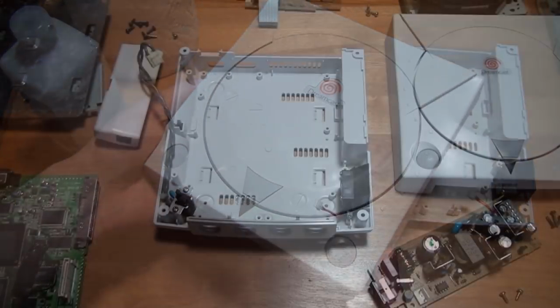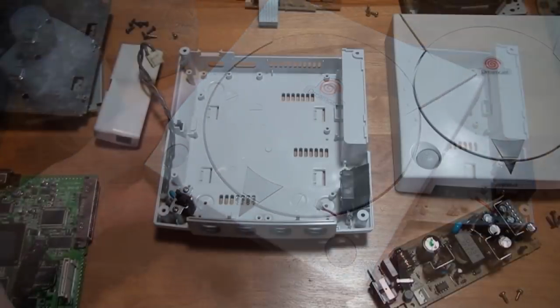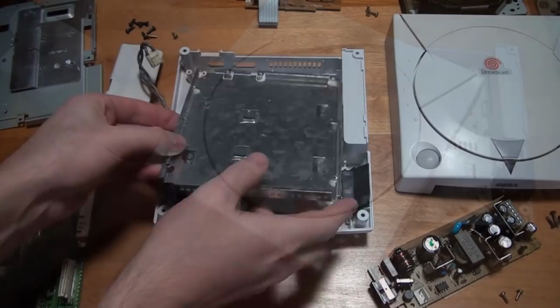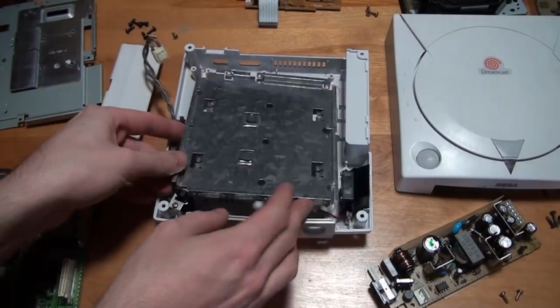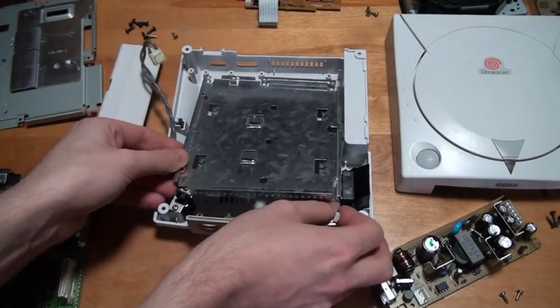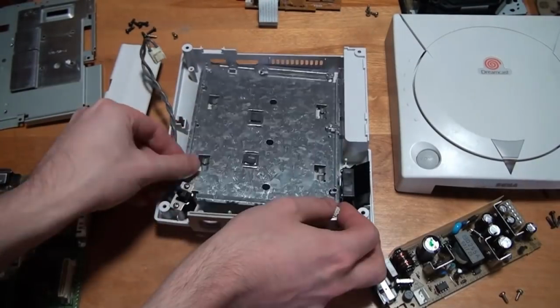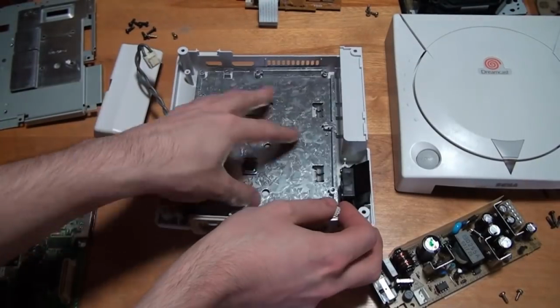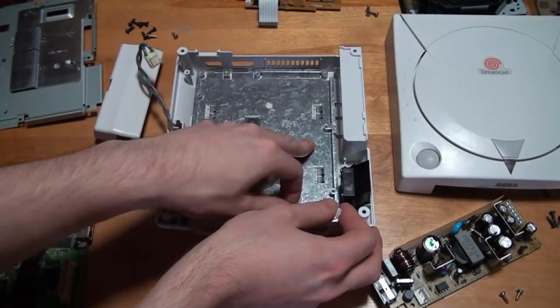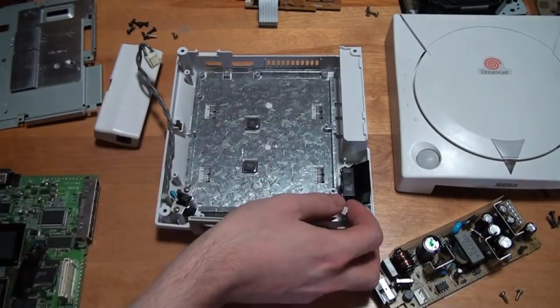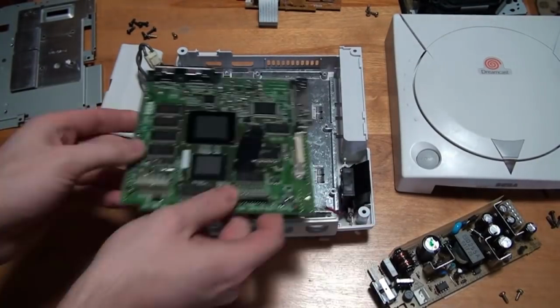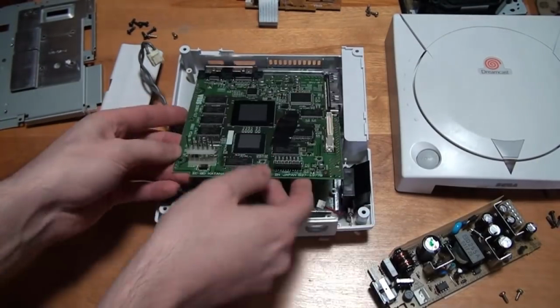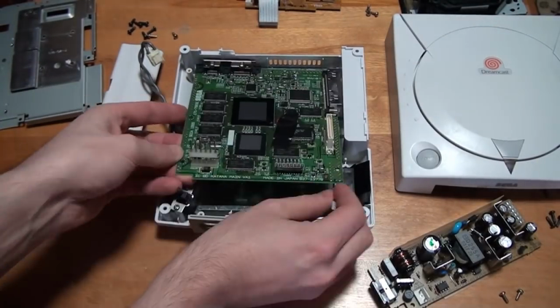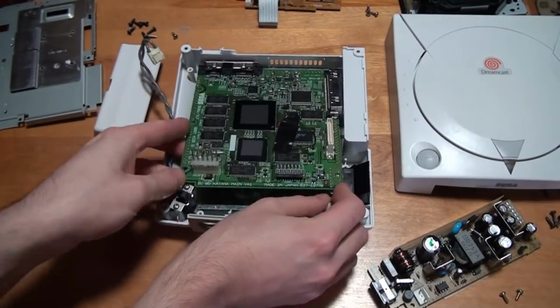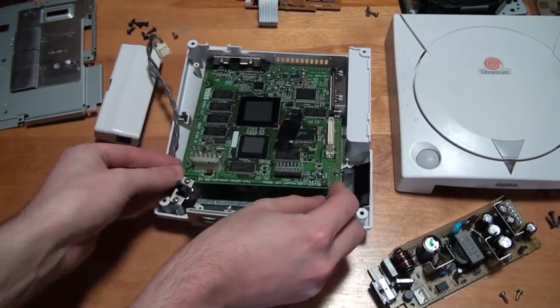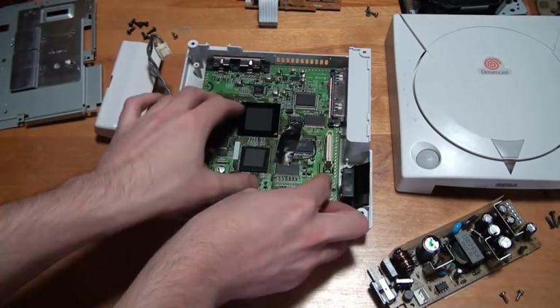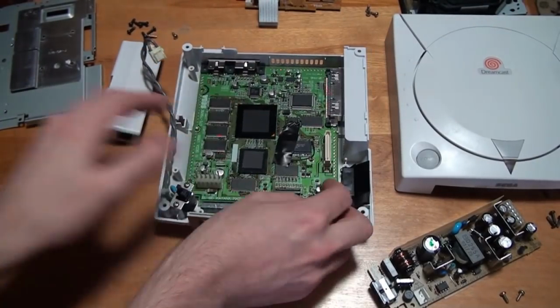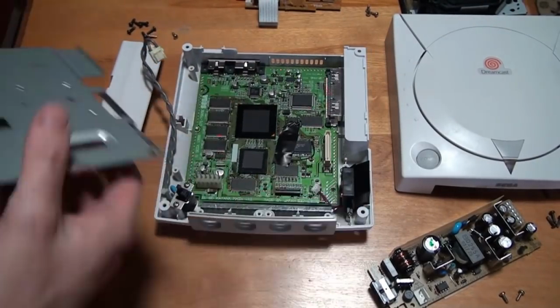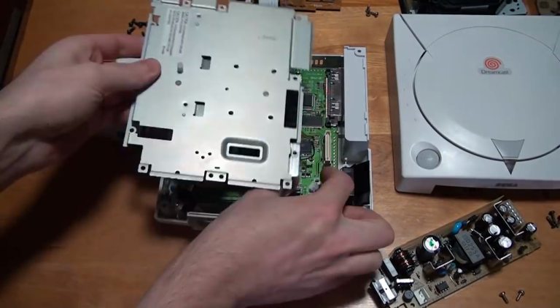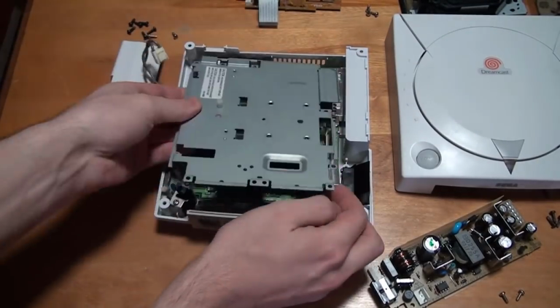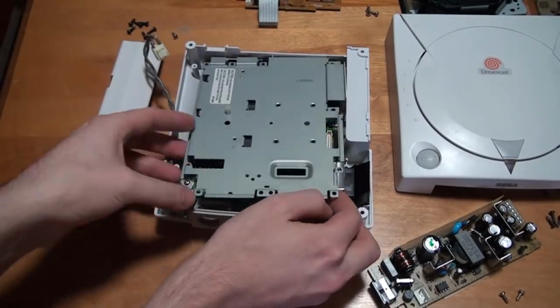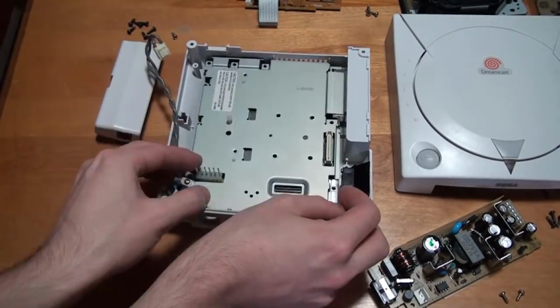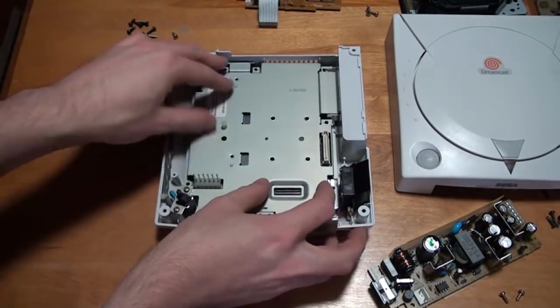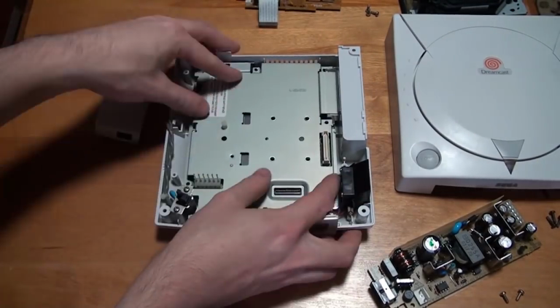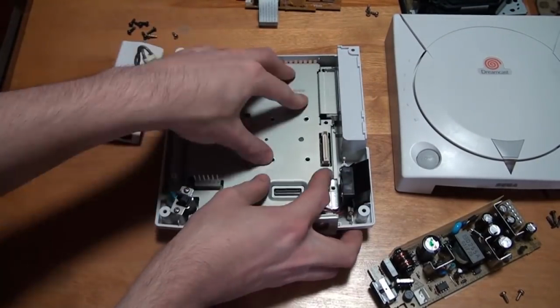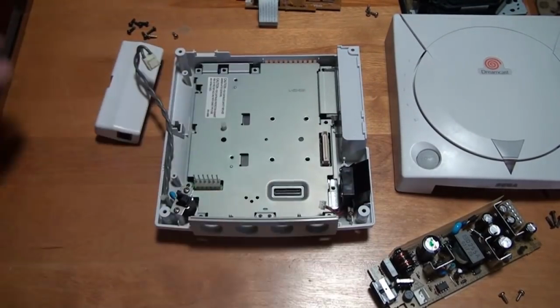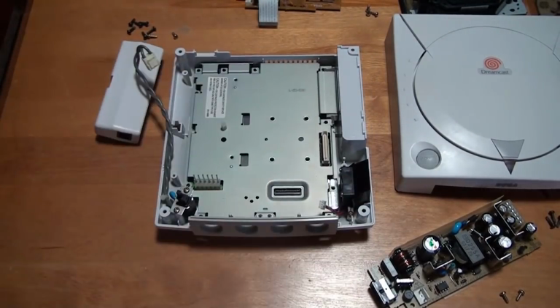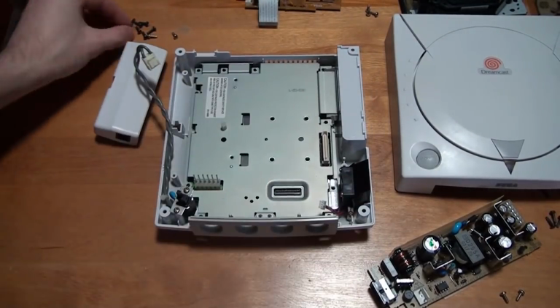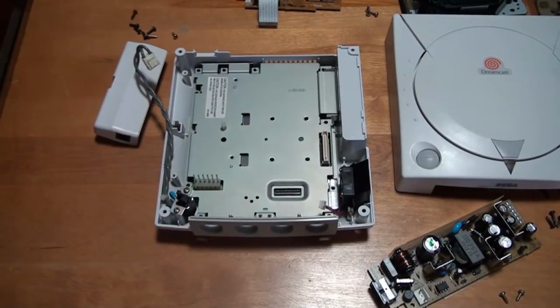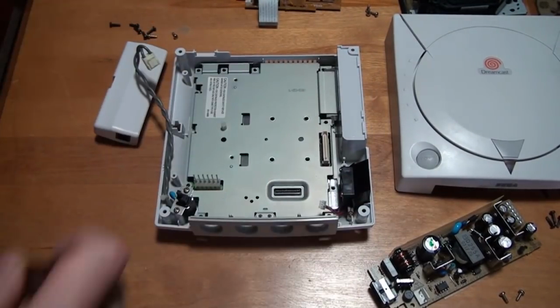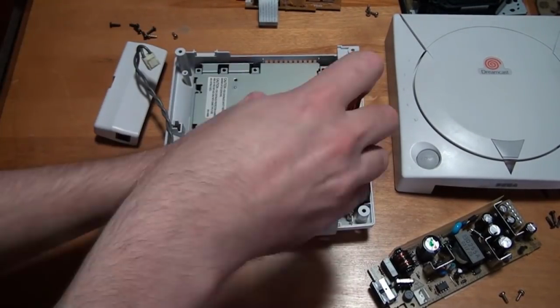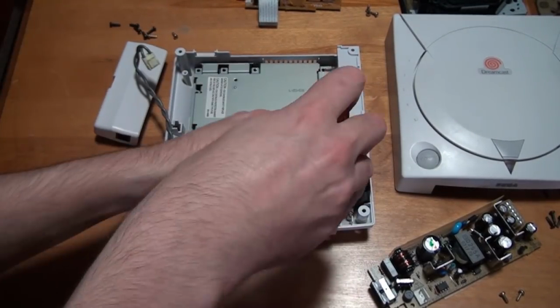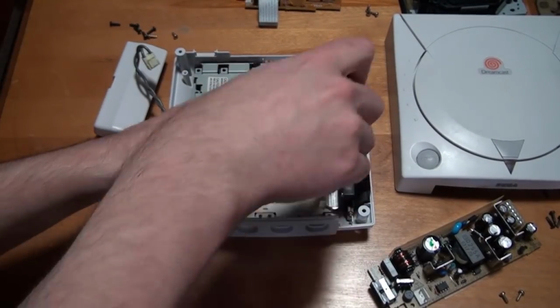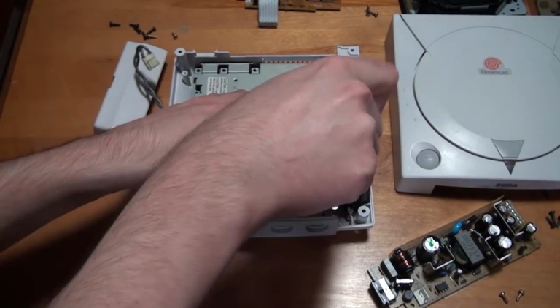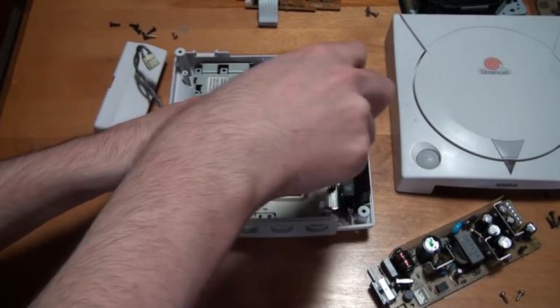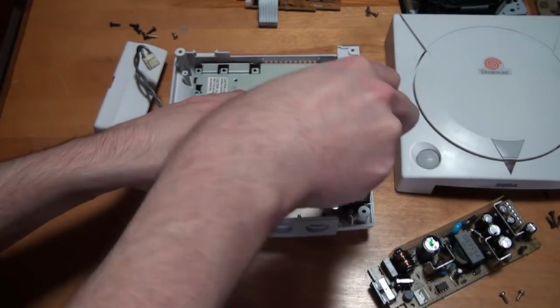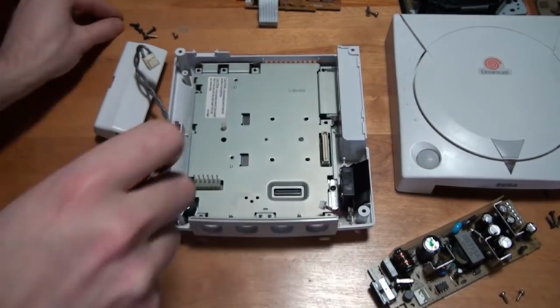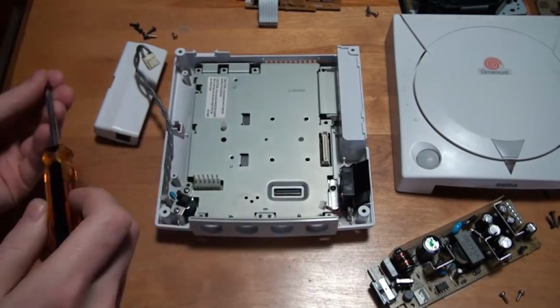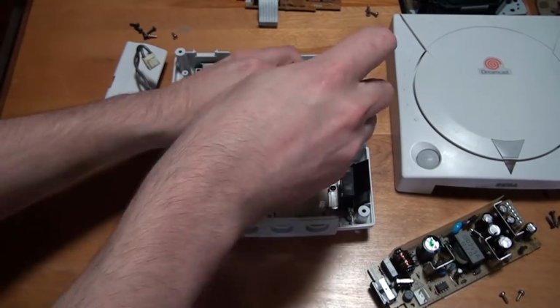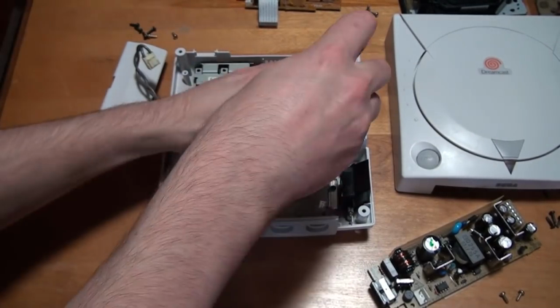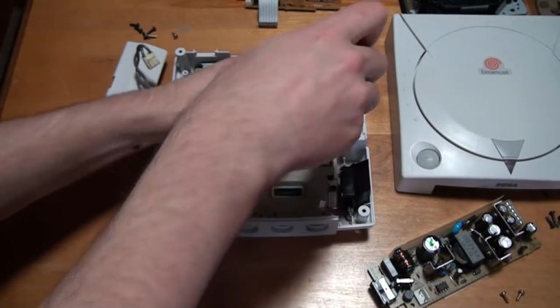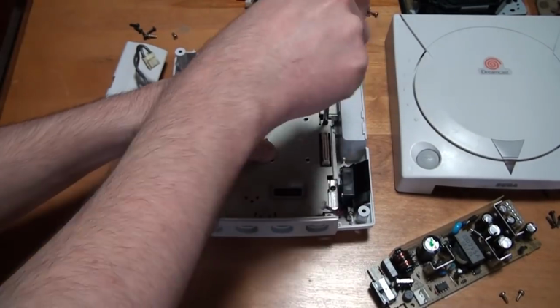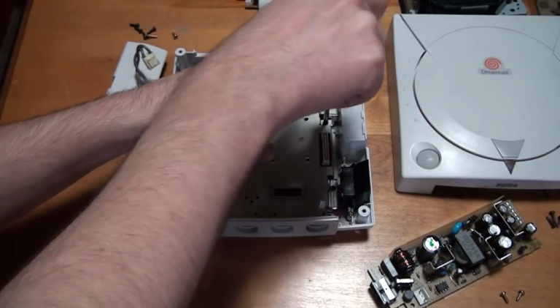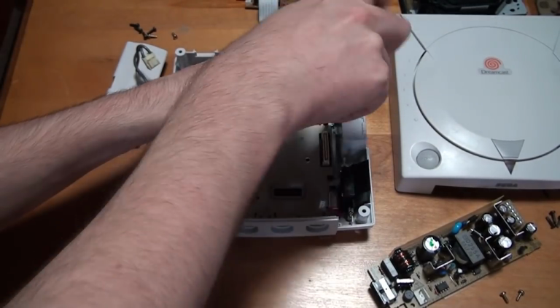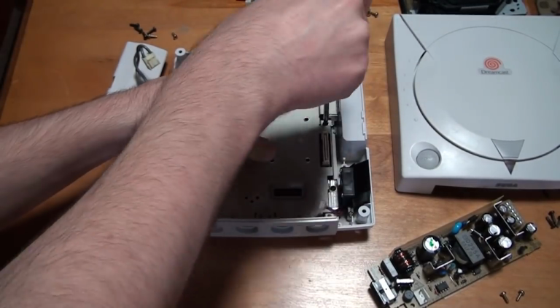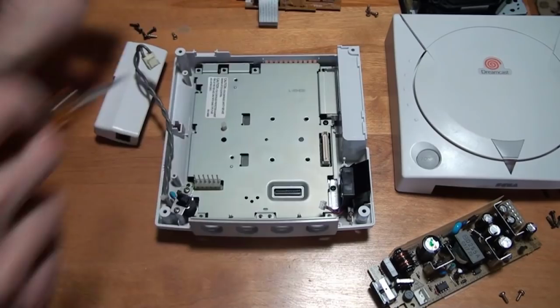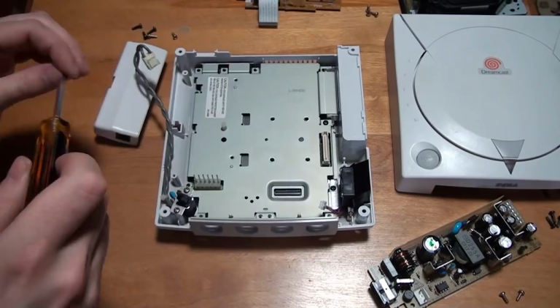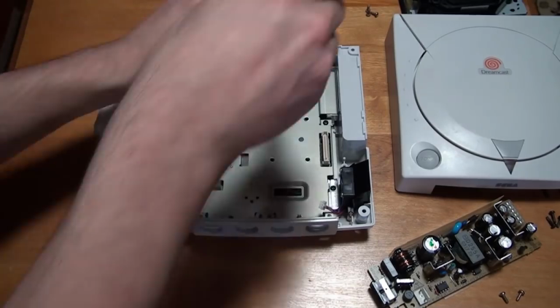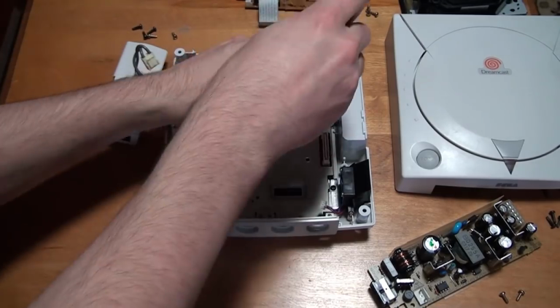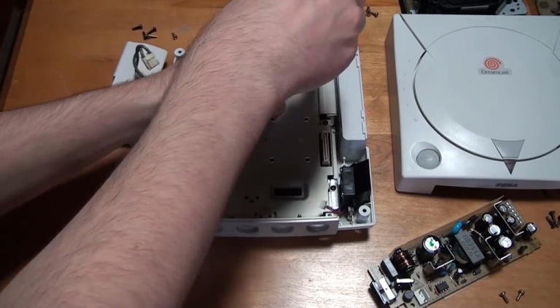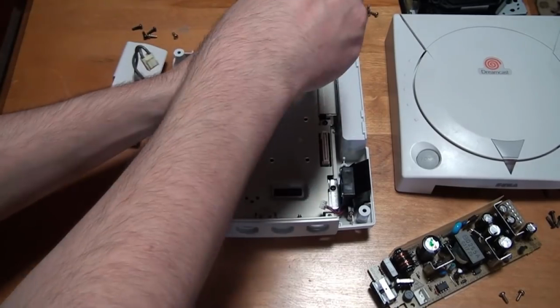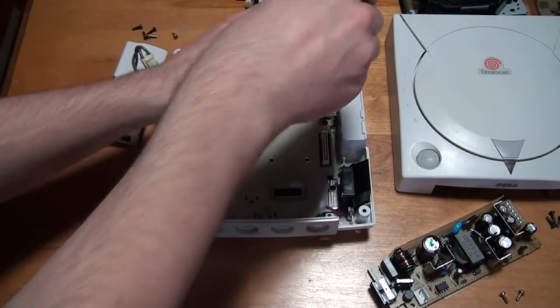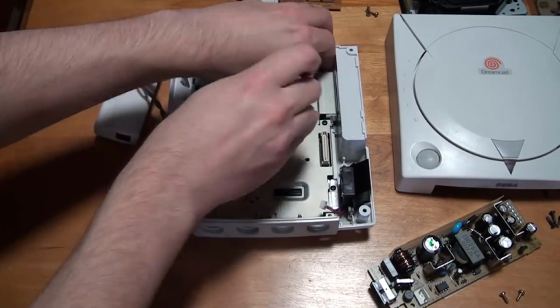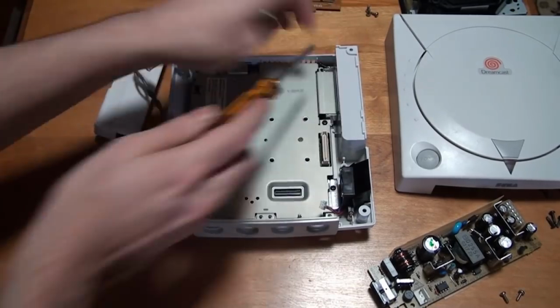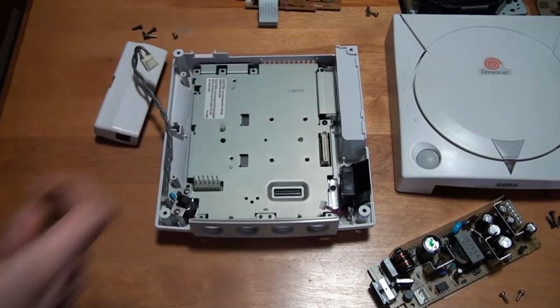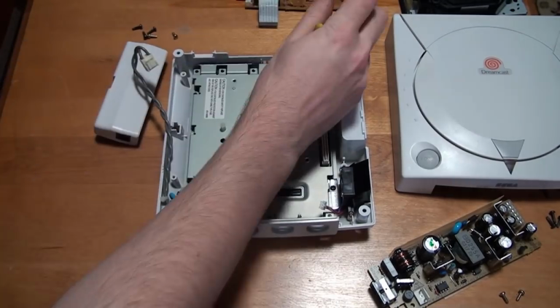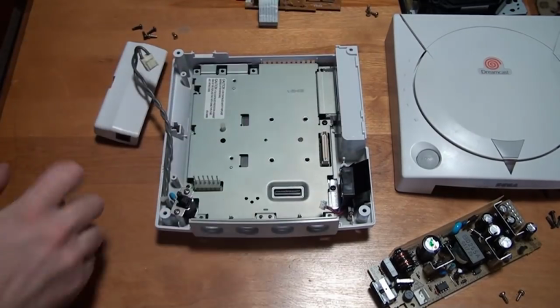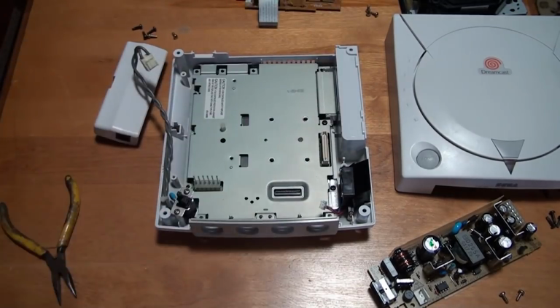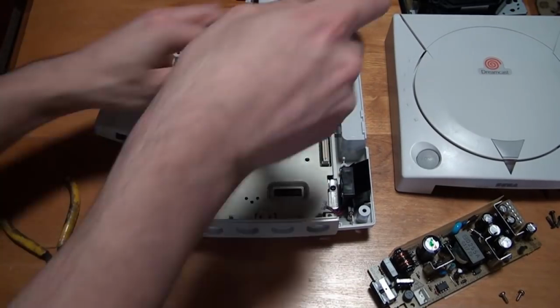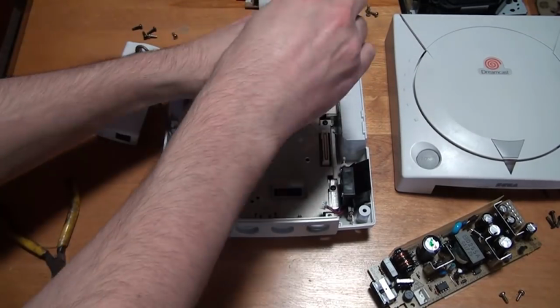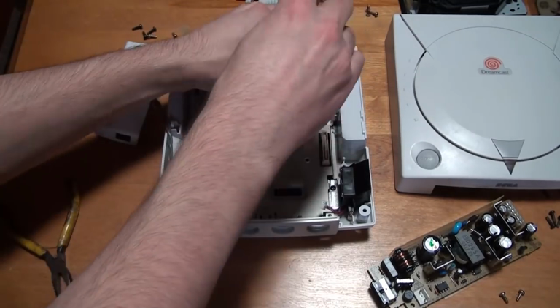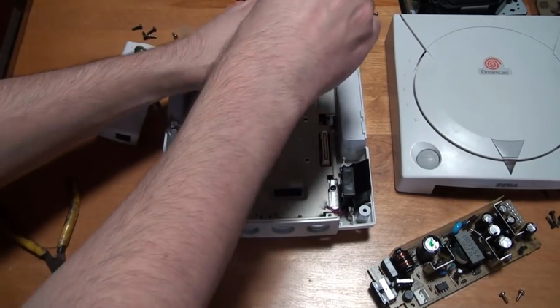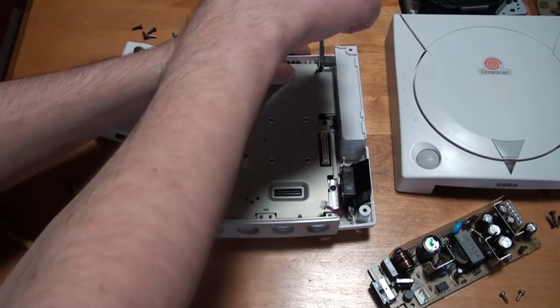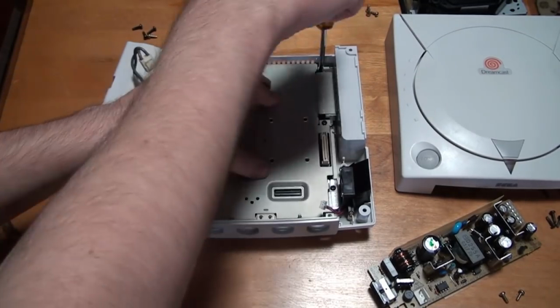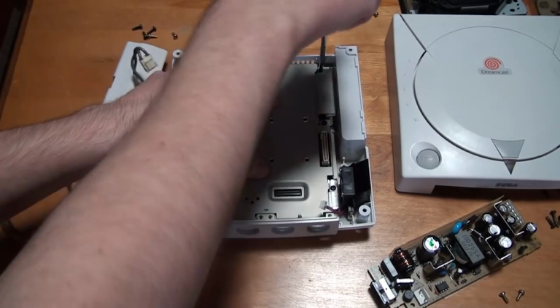At this point the refurbishing process is finished both inside and out. Now it's time to reassemble and take a look at the final product.